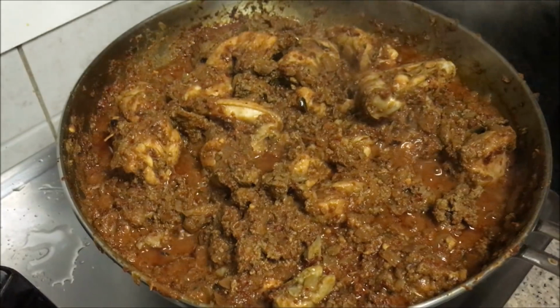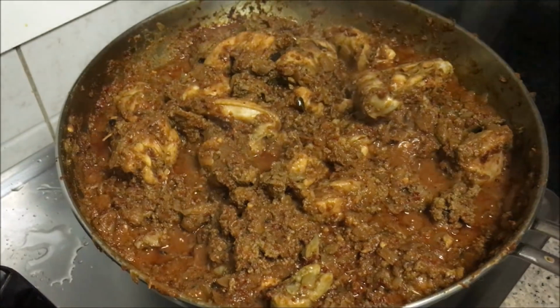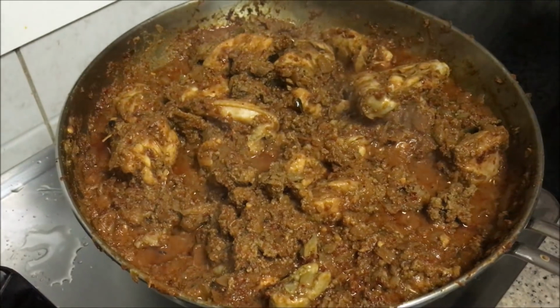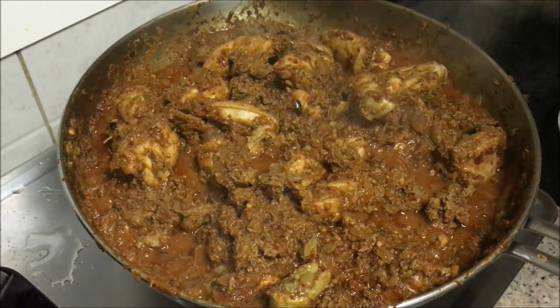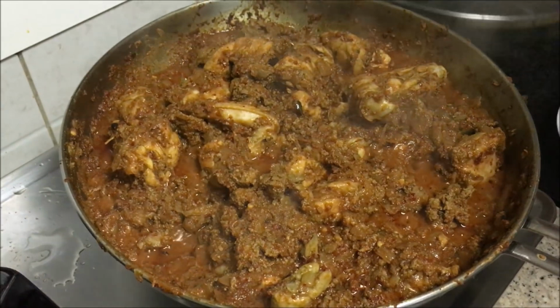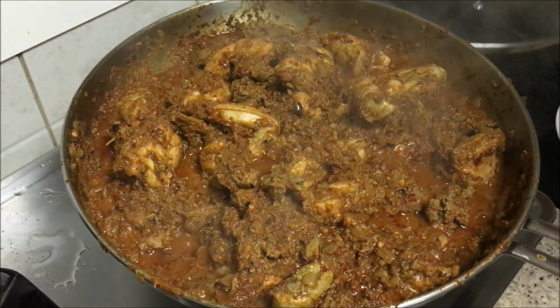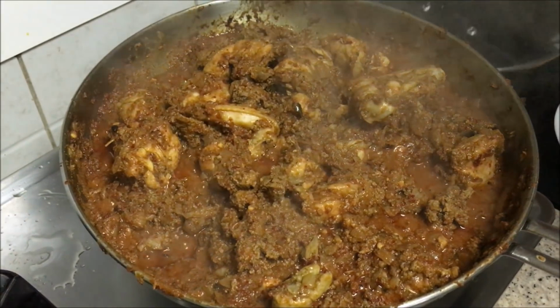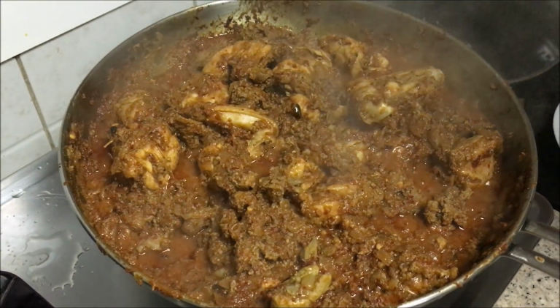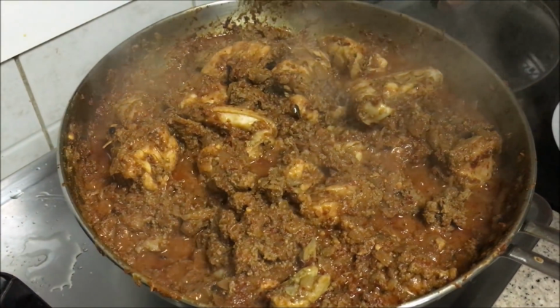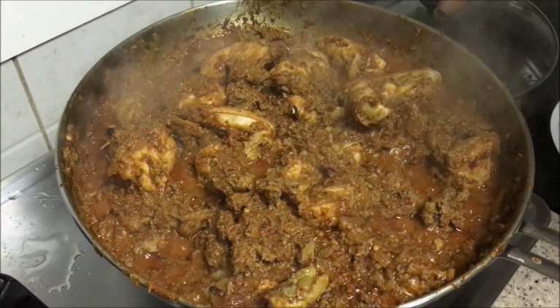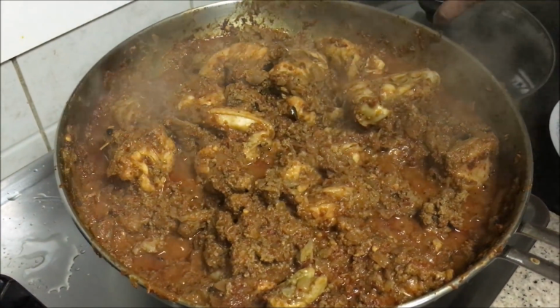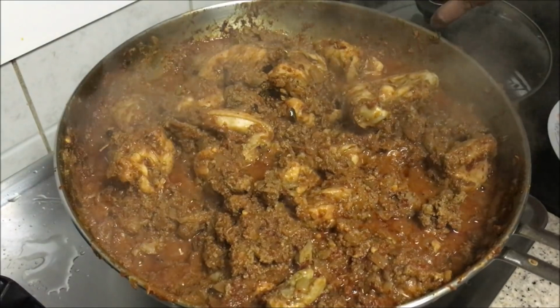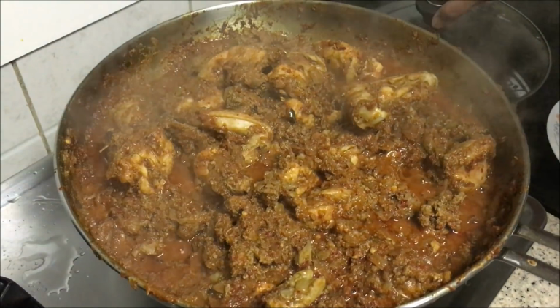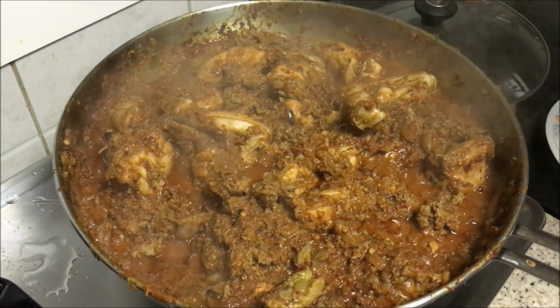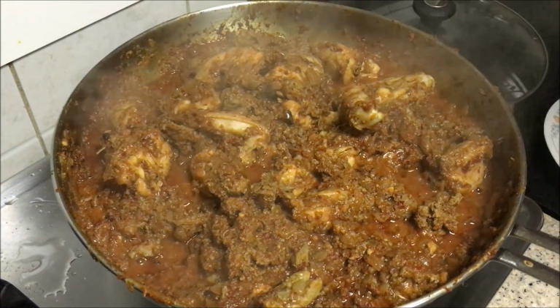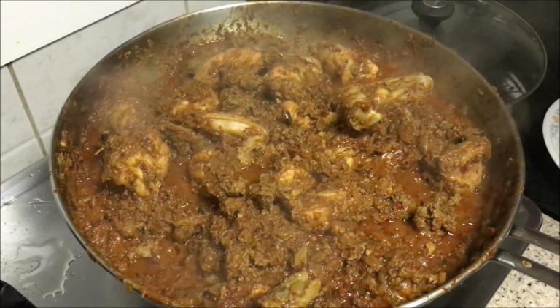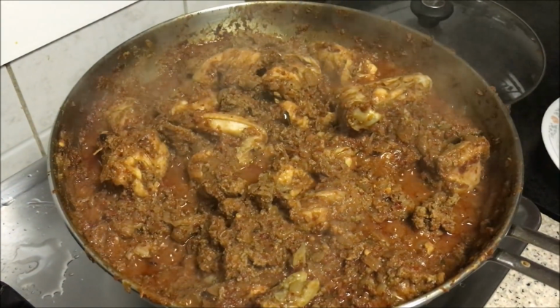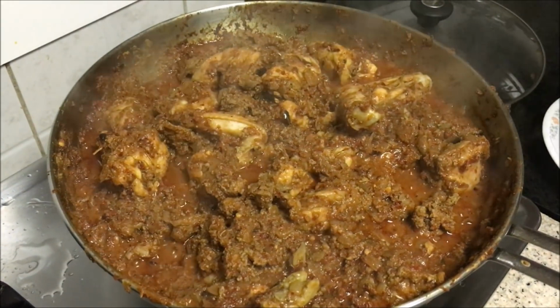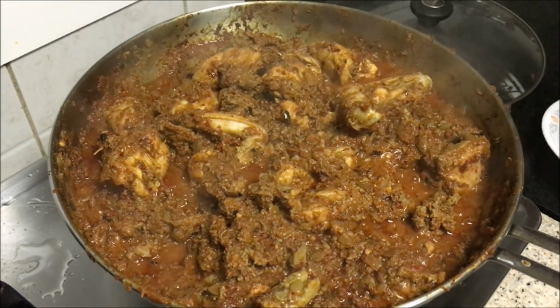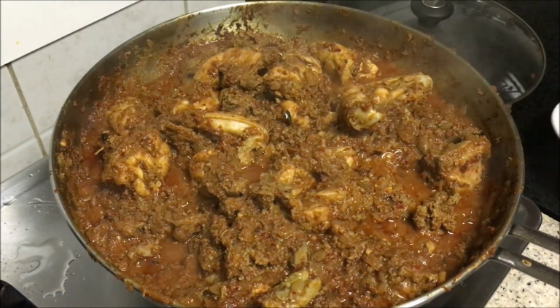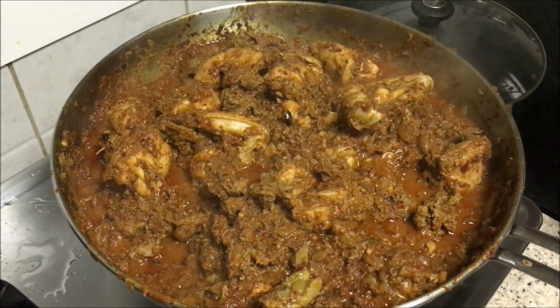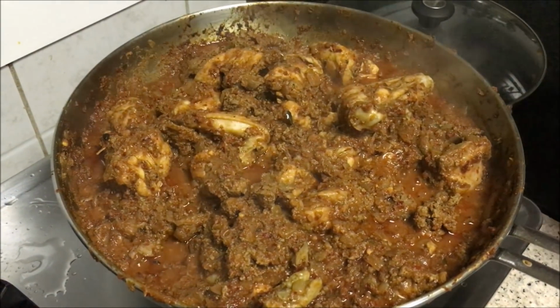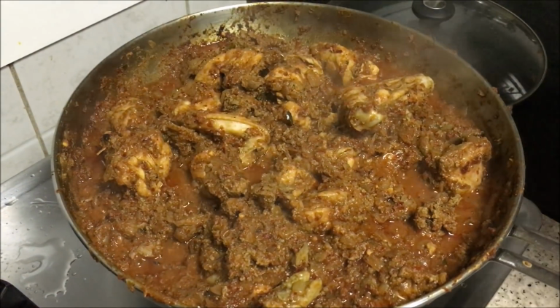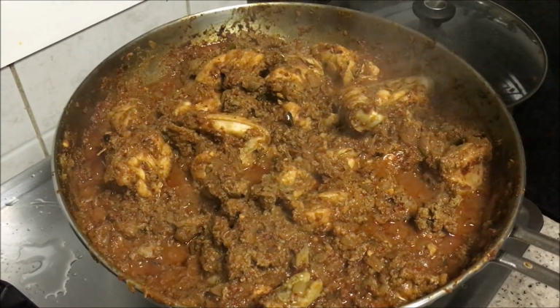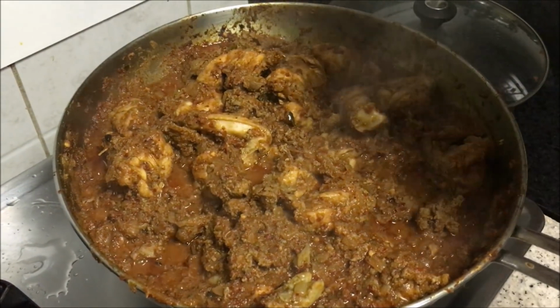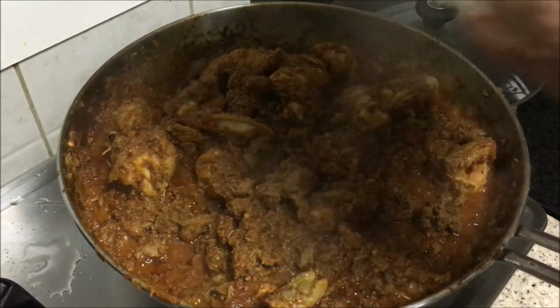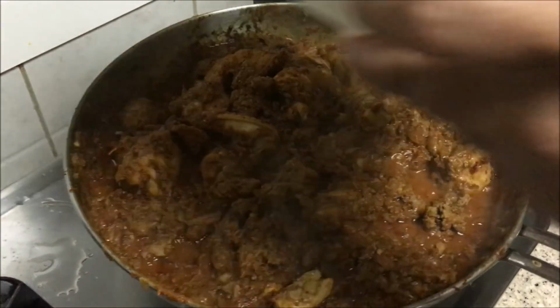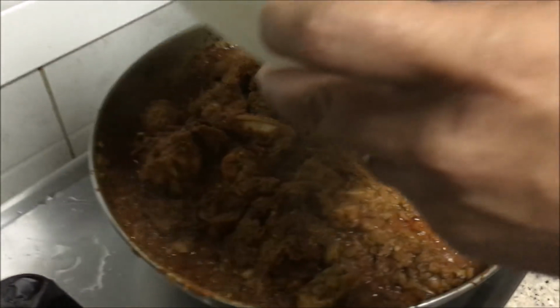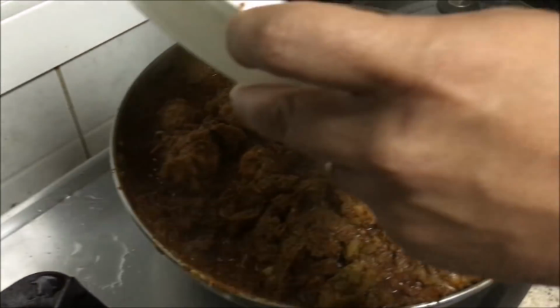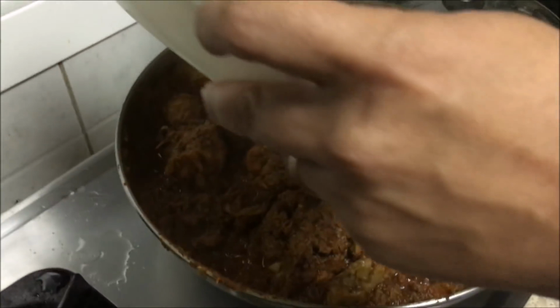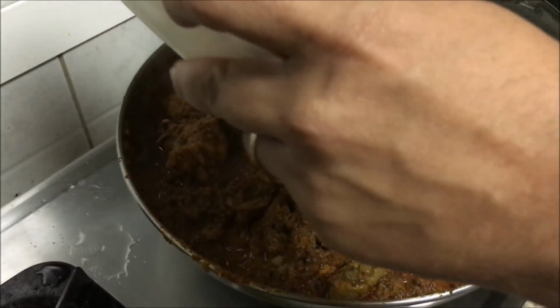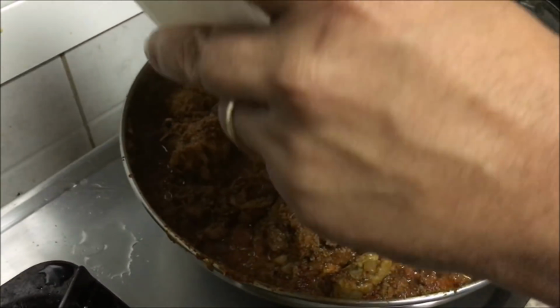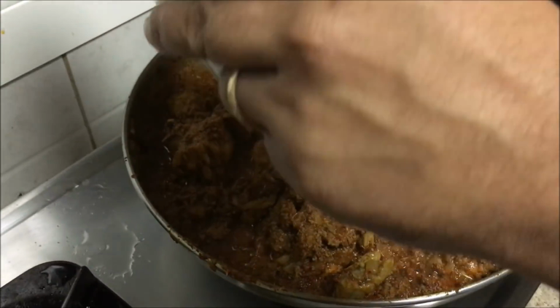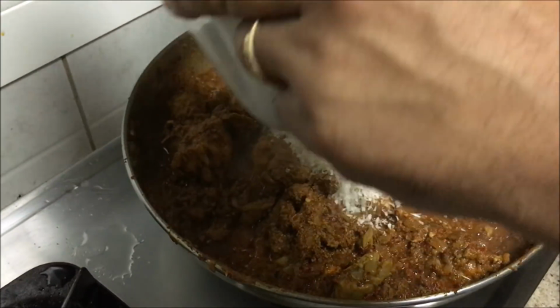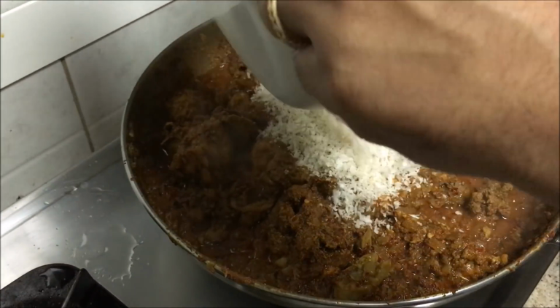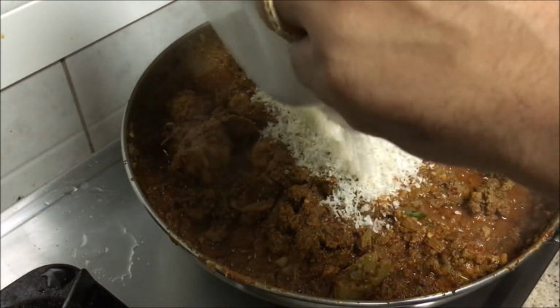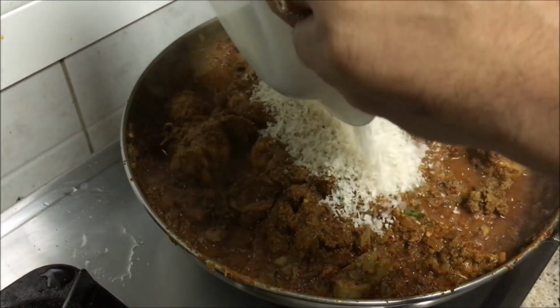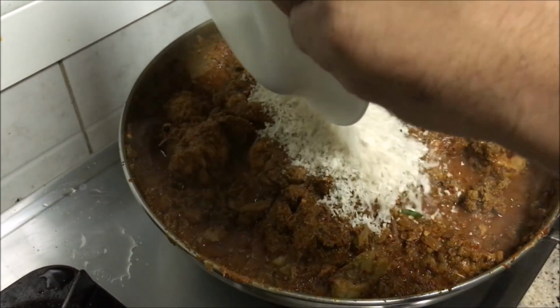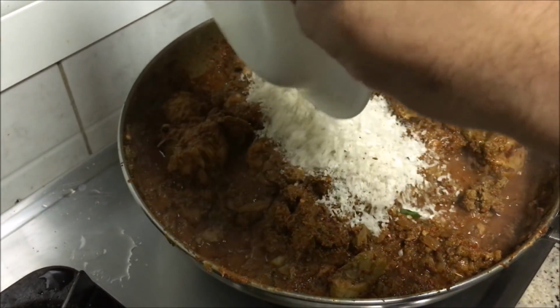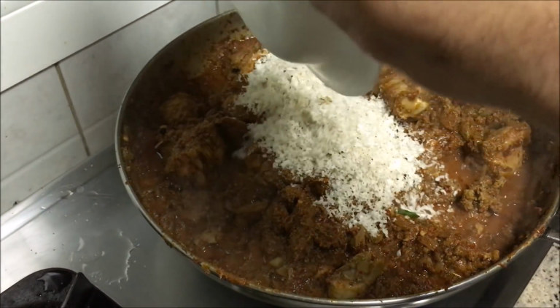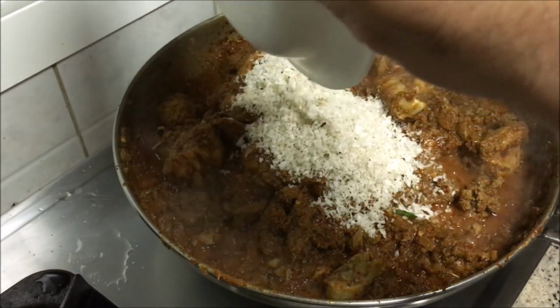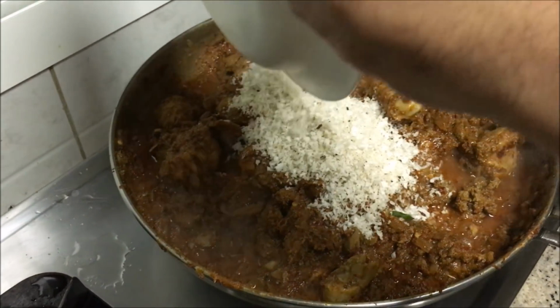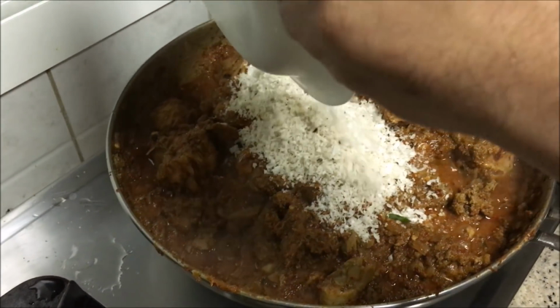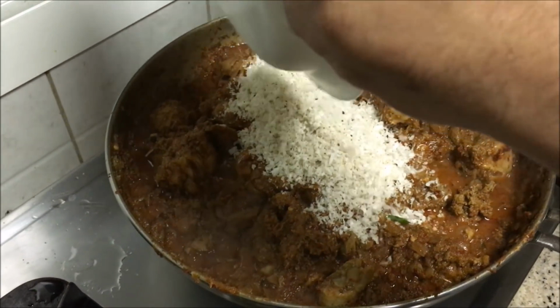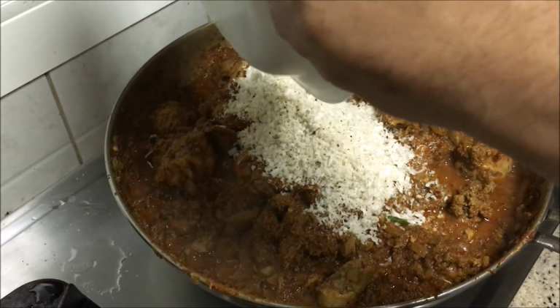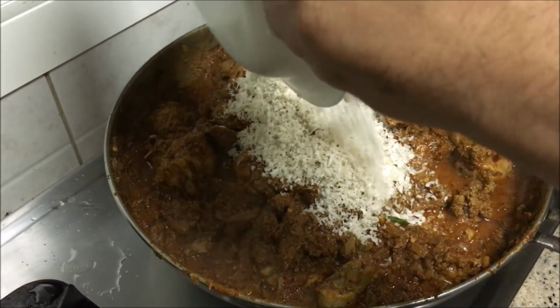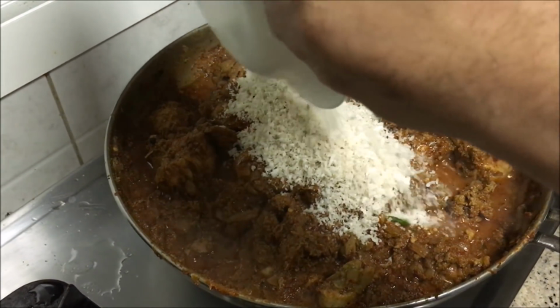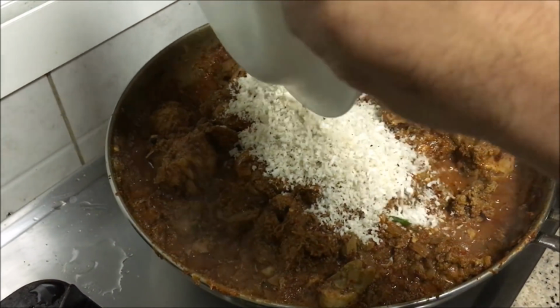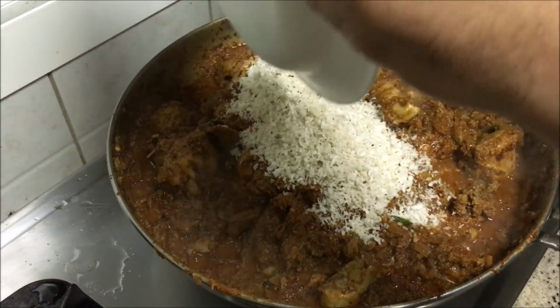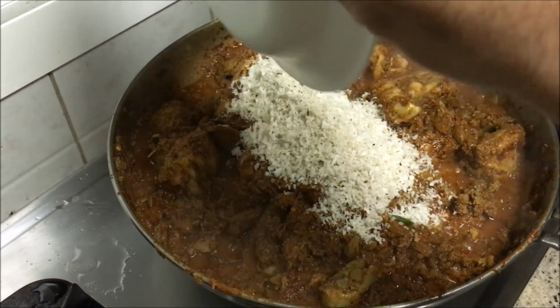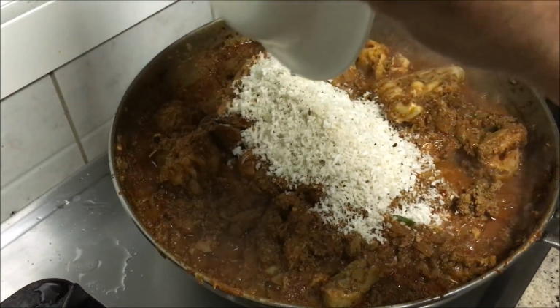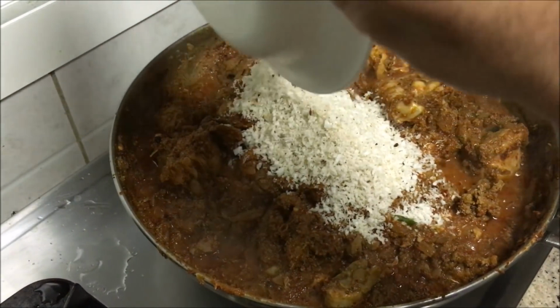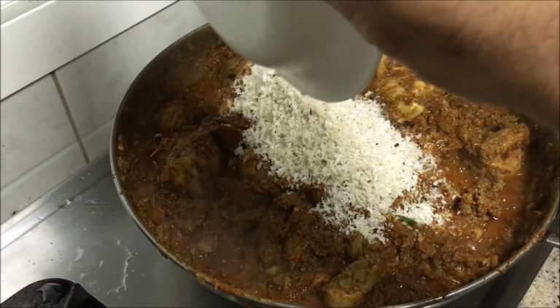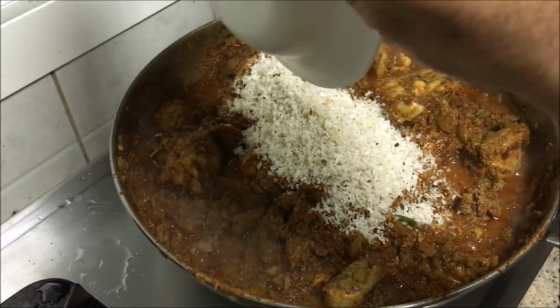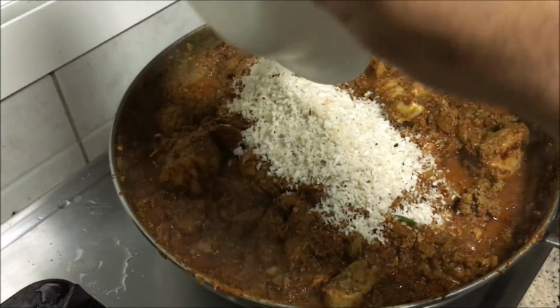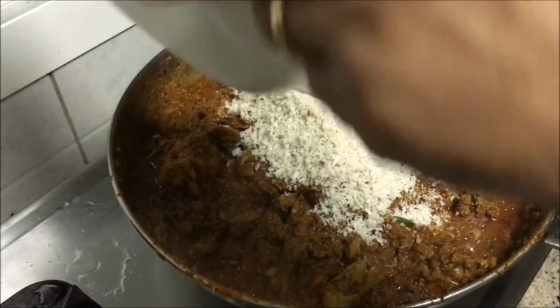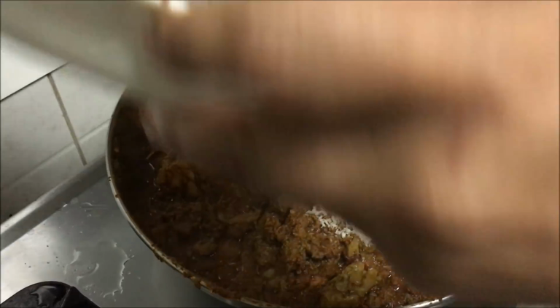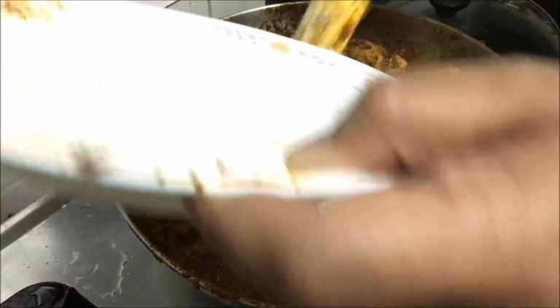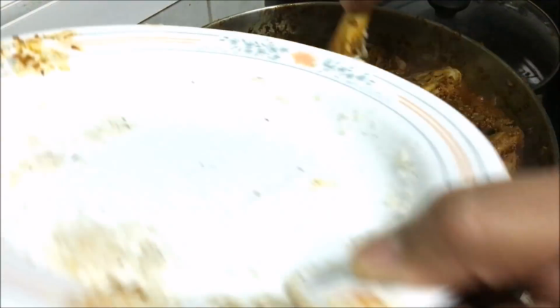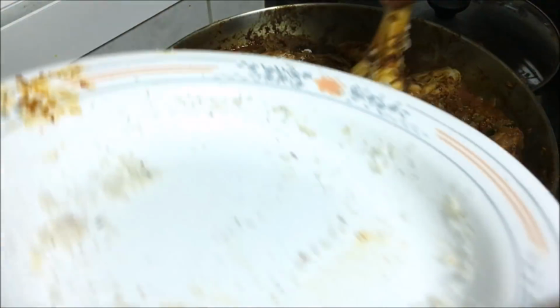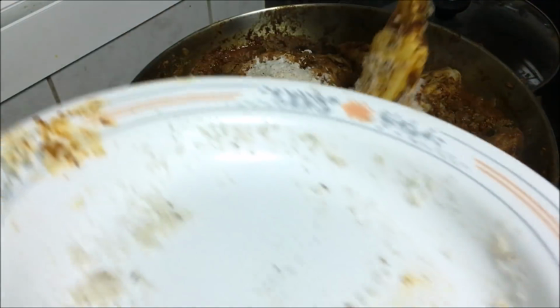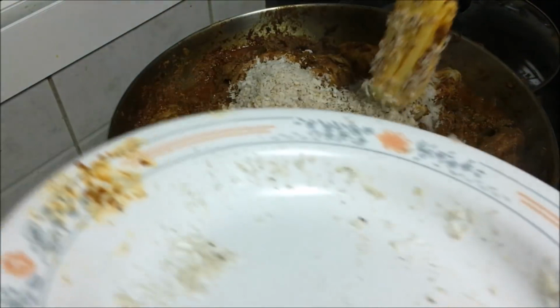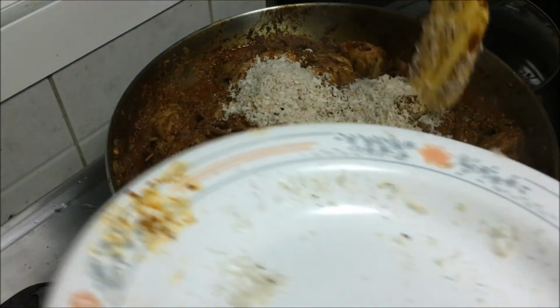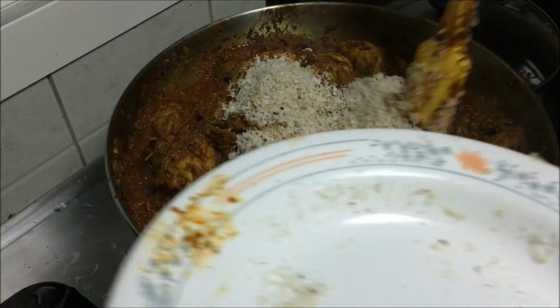Now the chicken is almost cooked. The final step is to introduce the coconut — the grated coconut.